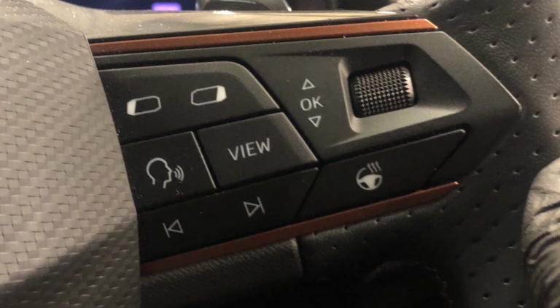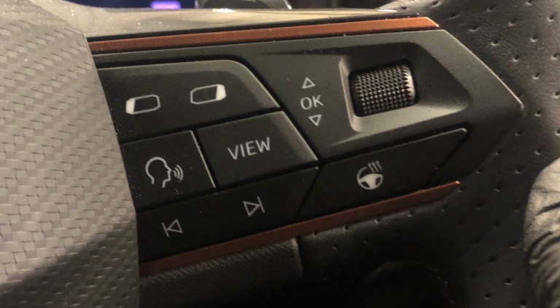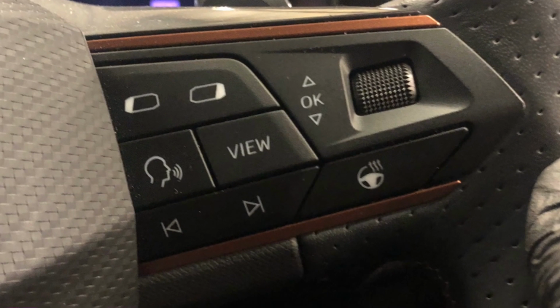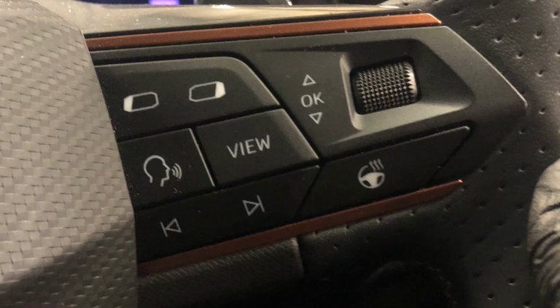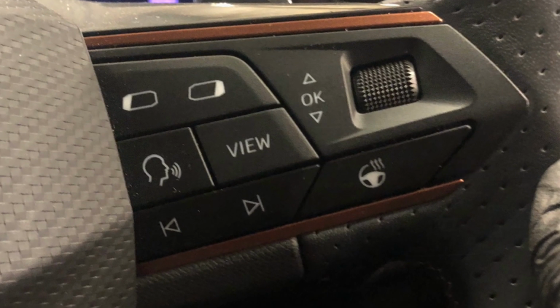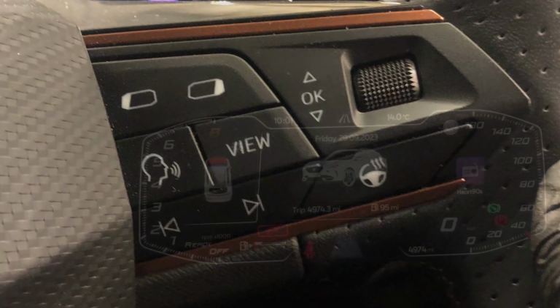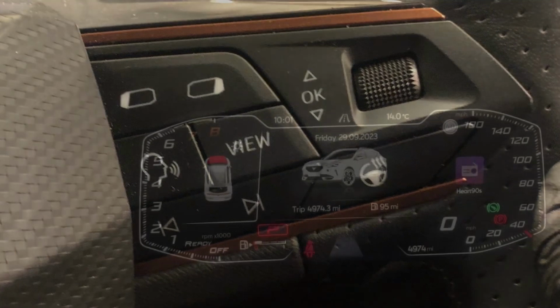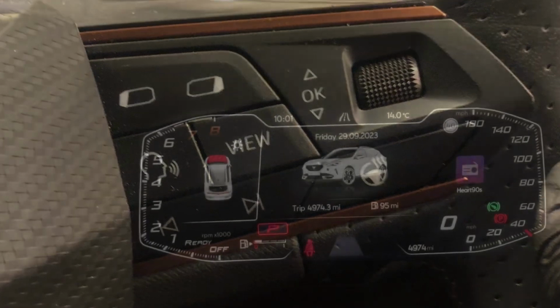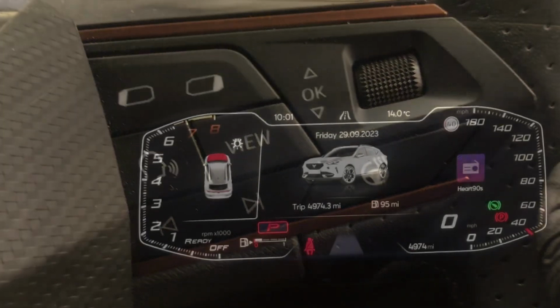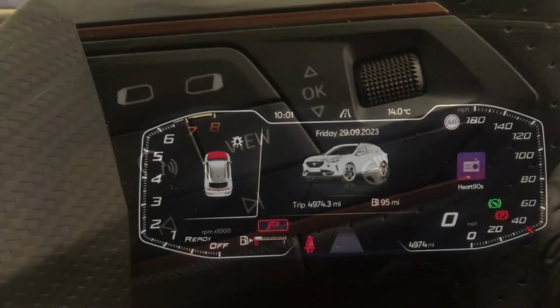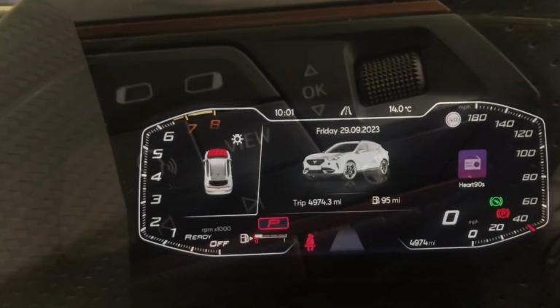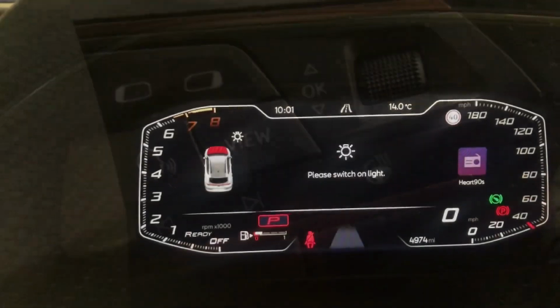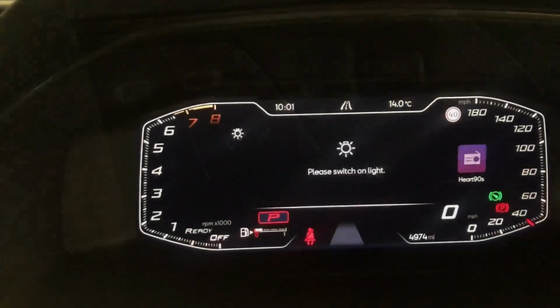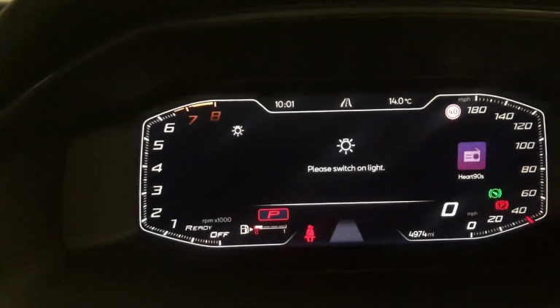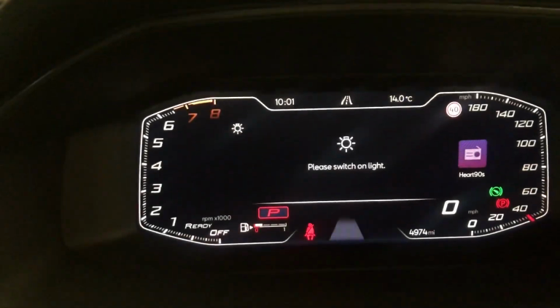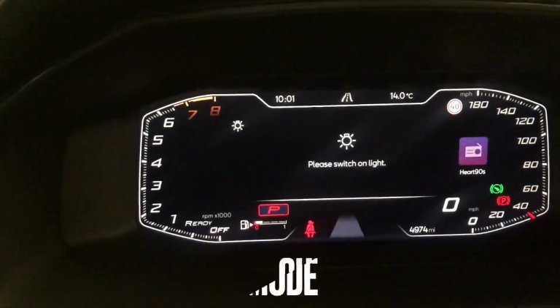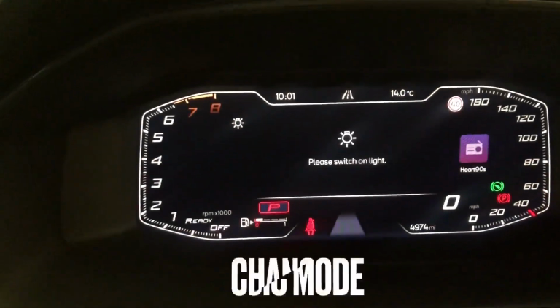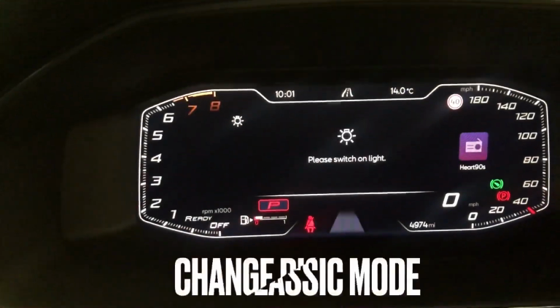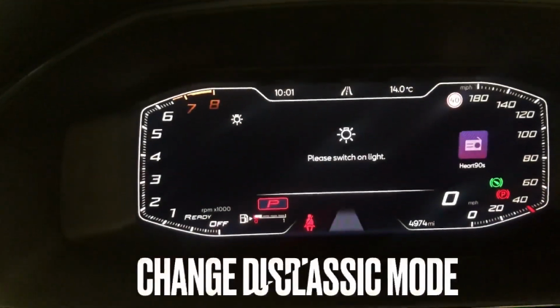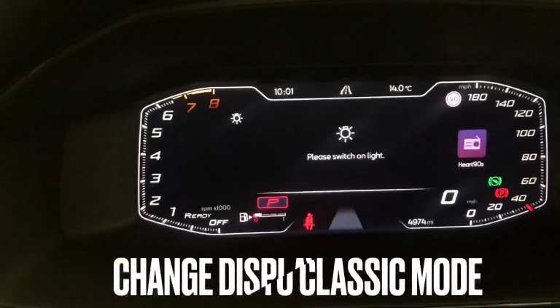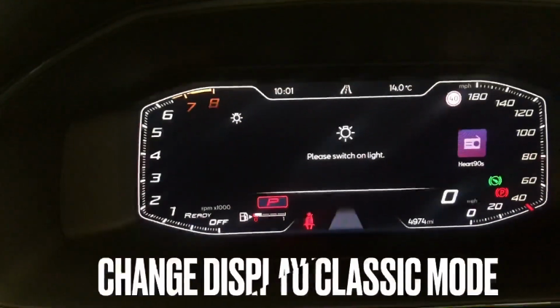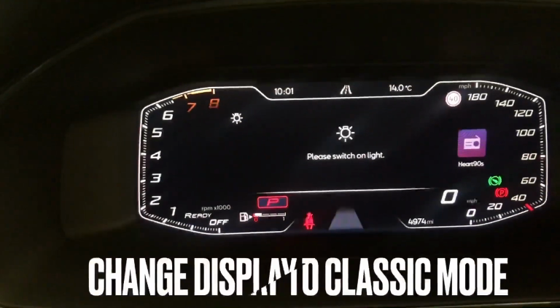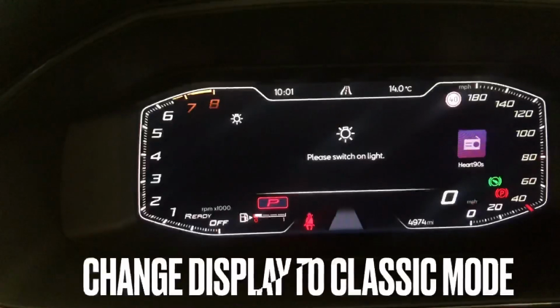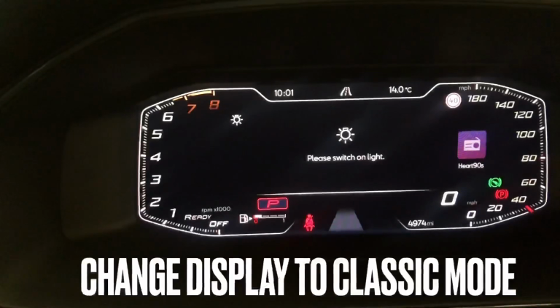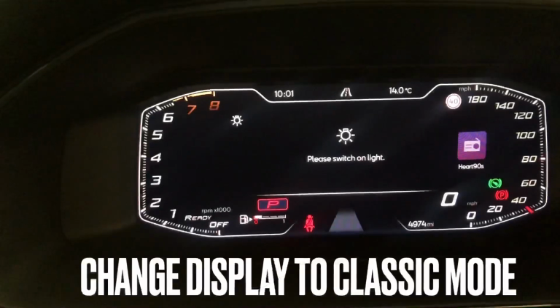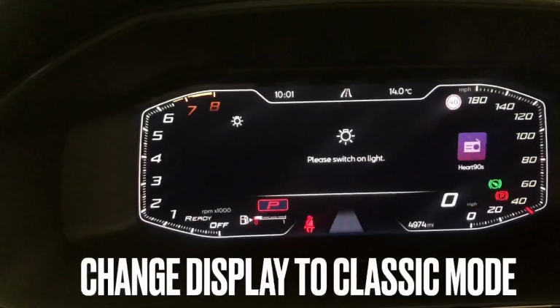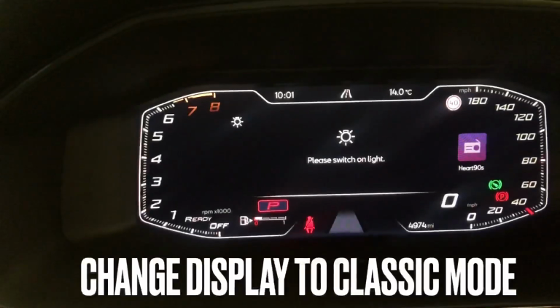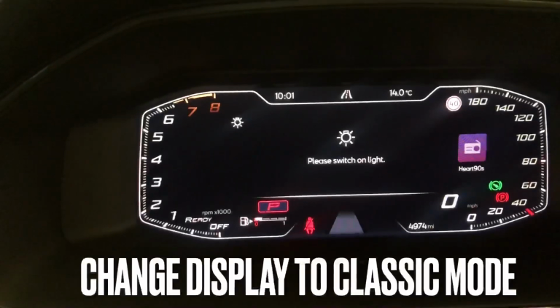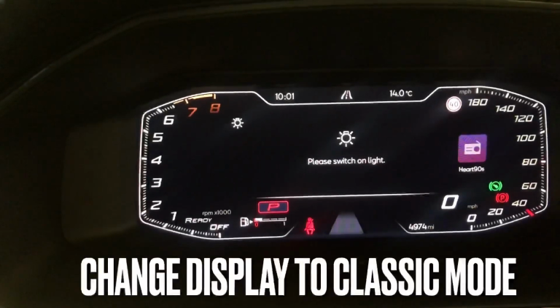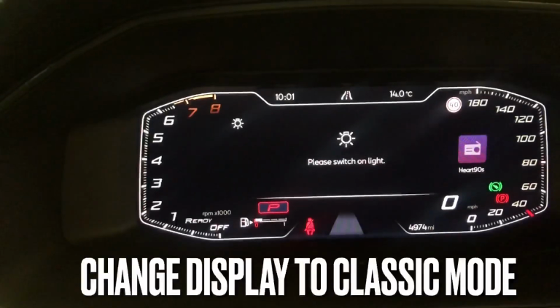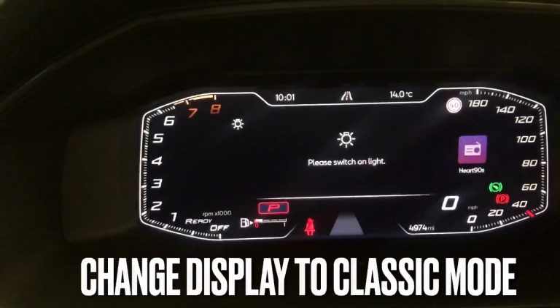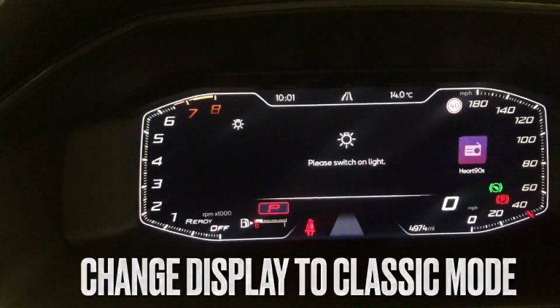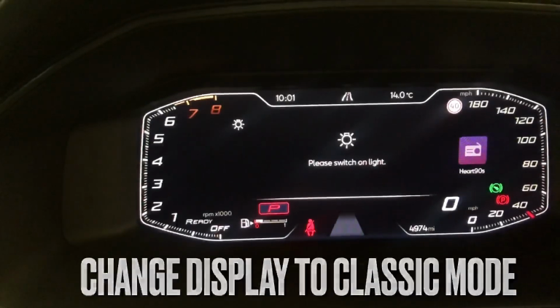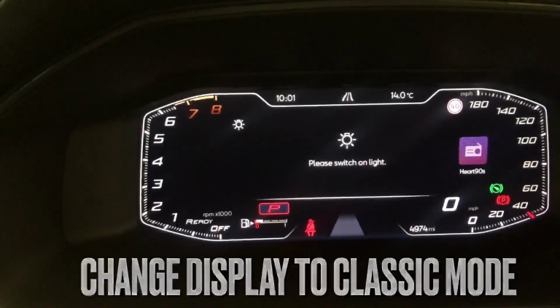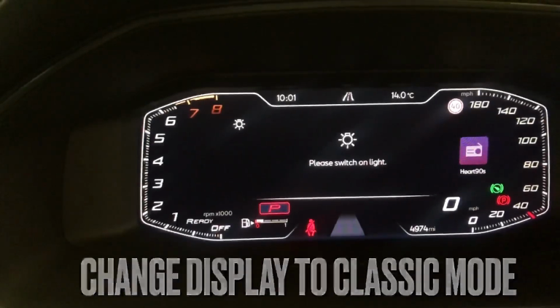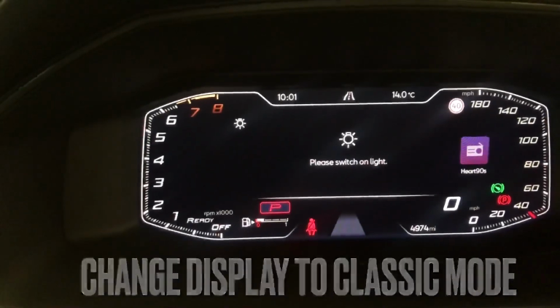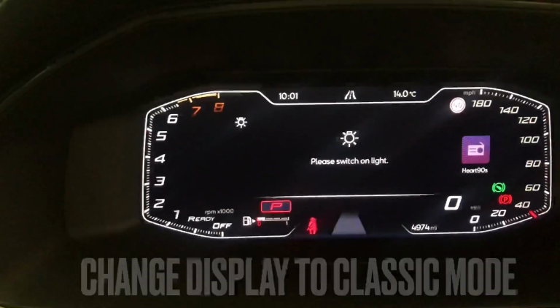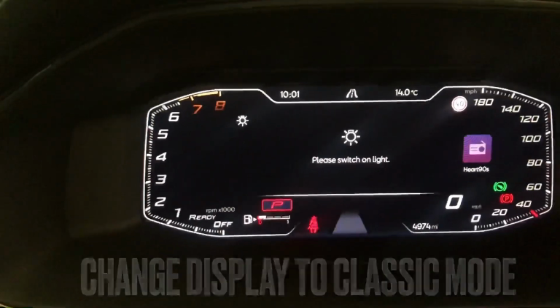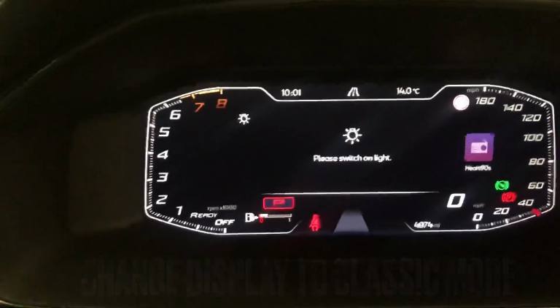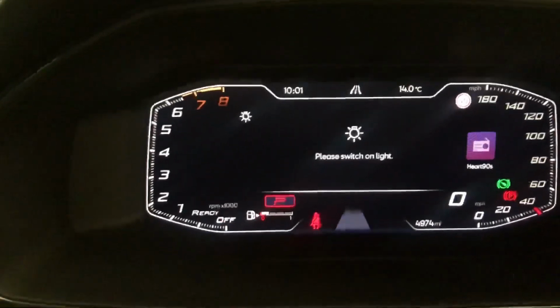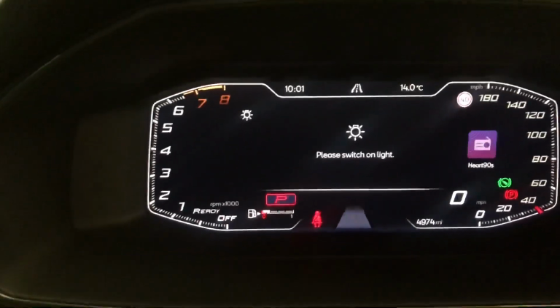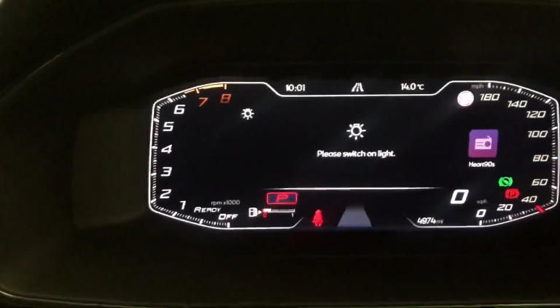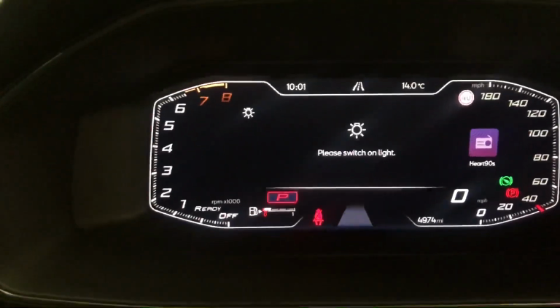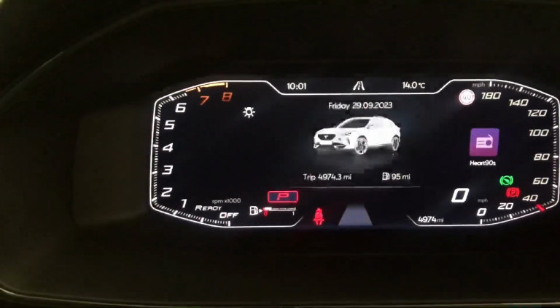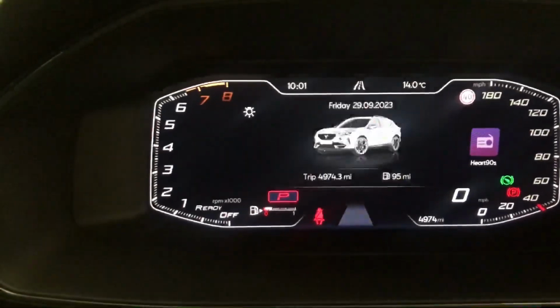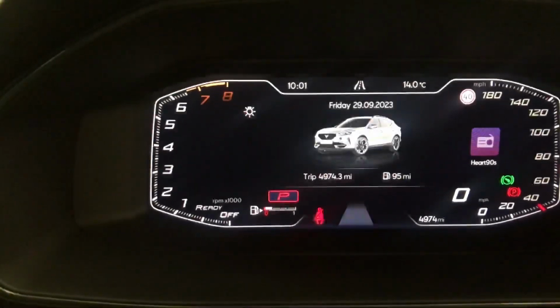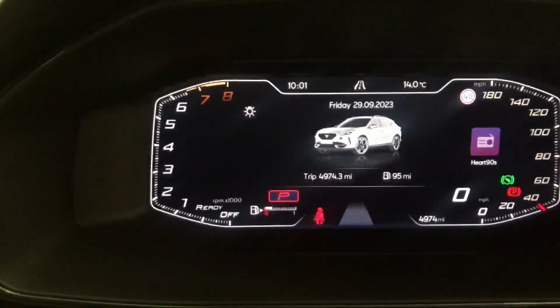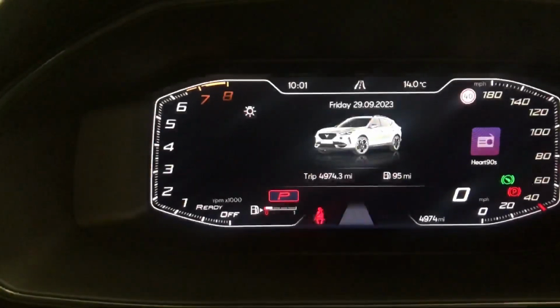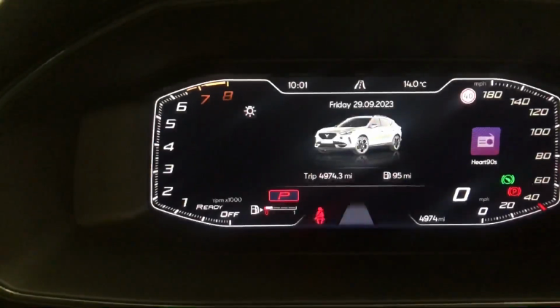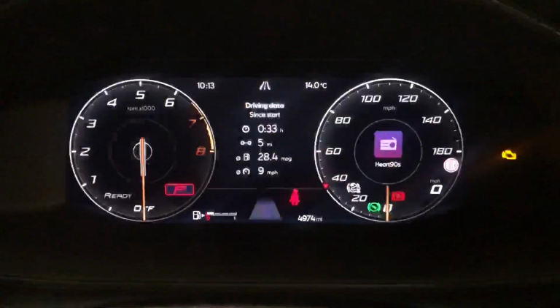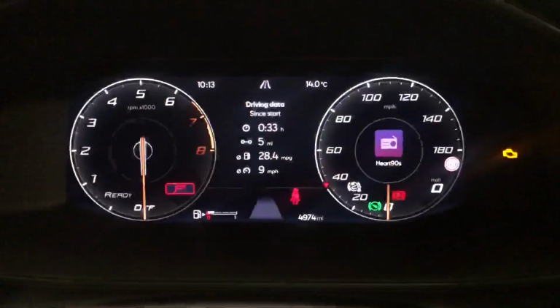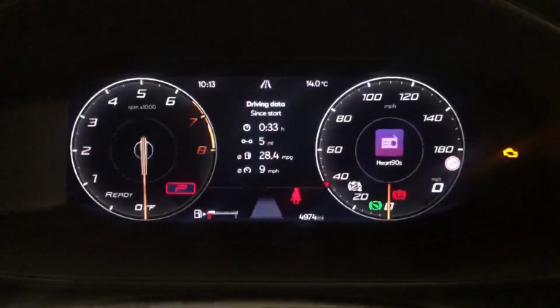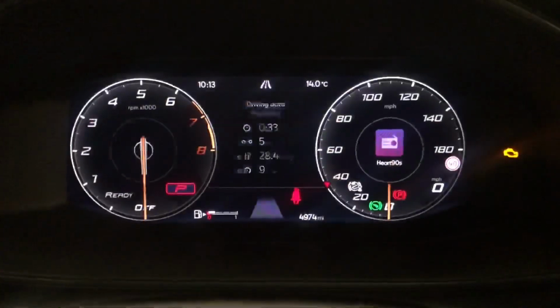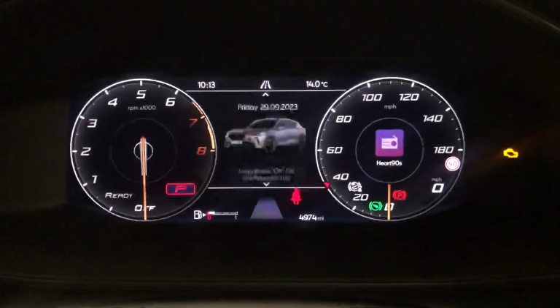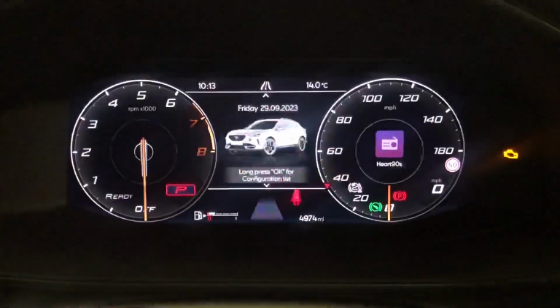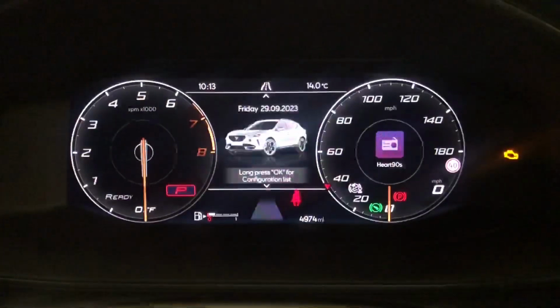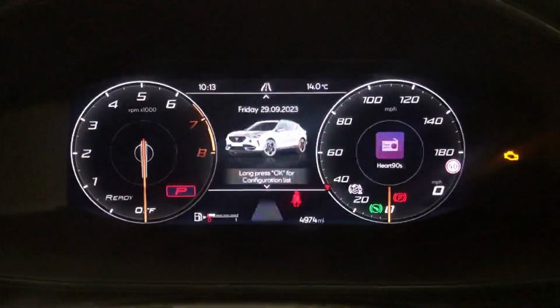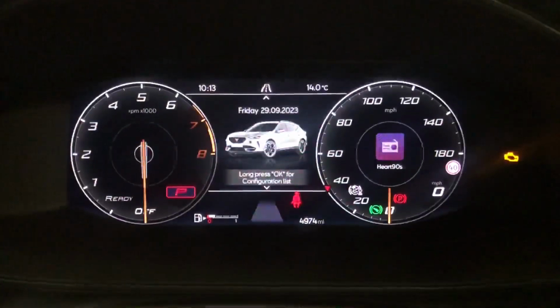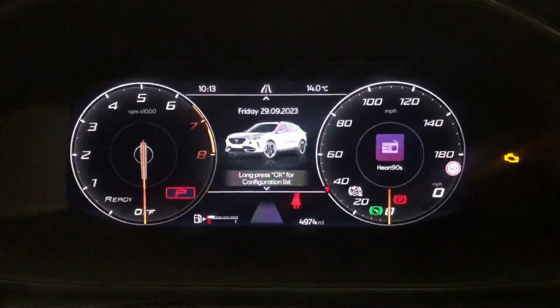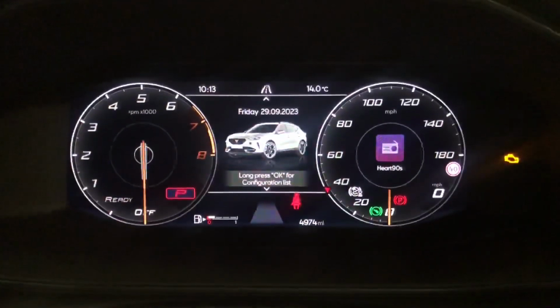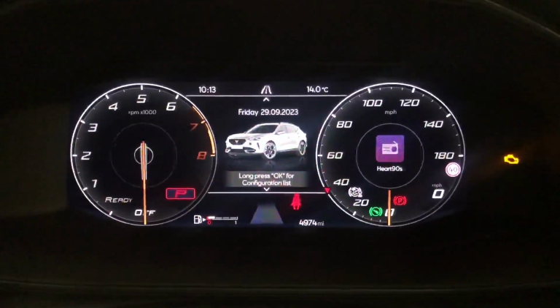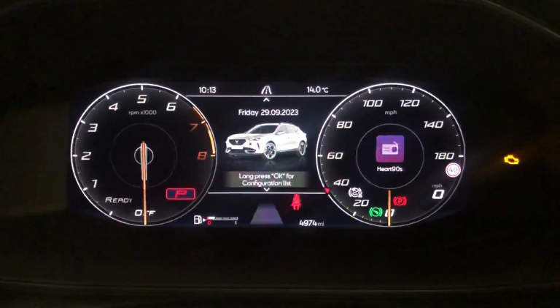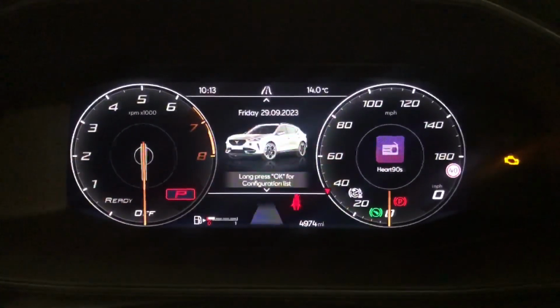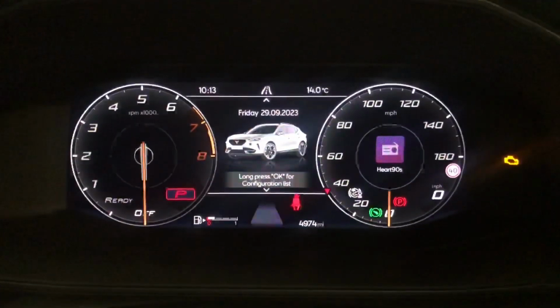Firstly, you need to select the classic dashboard mode. Use the view button. This is classic mode.